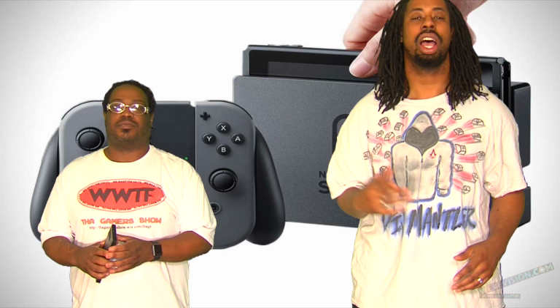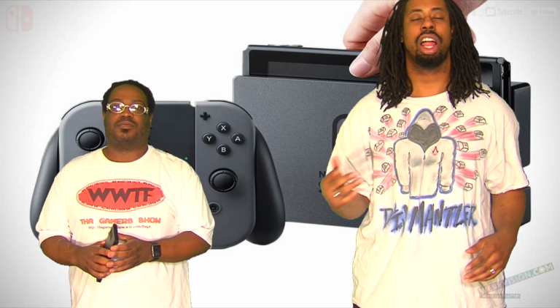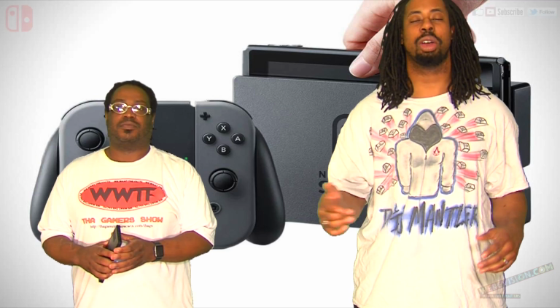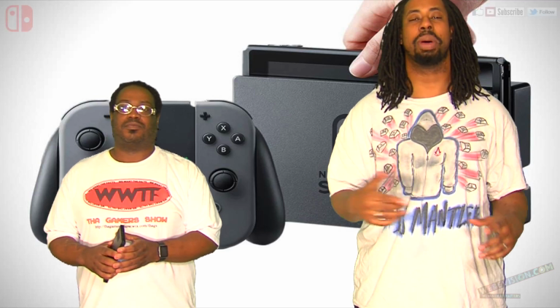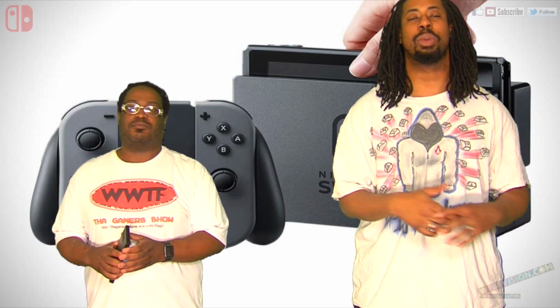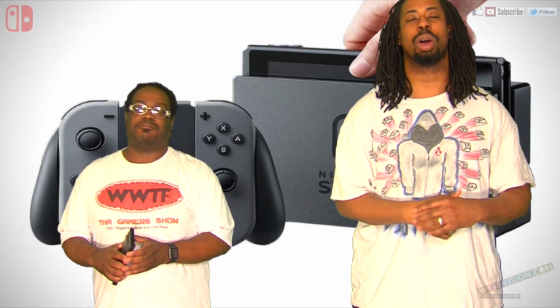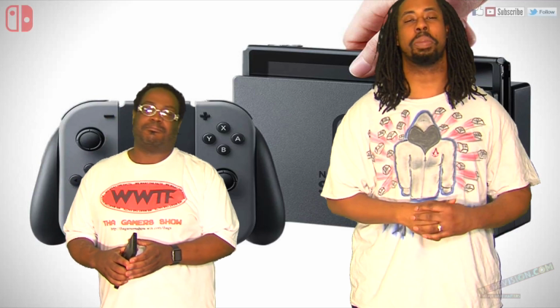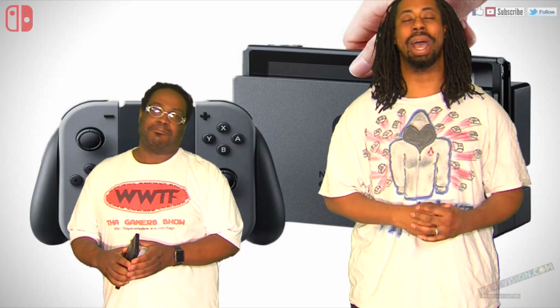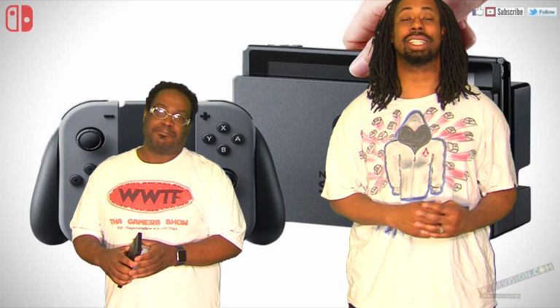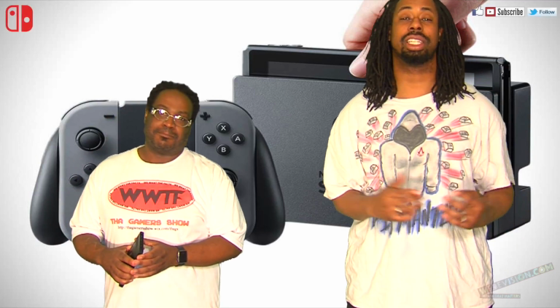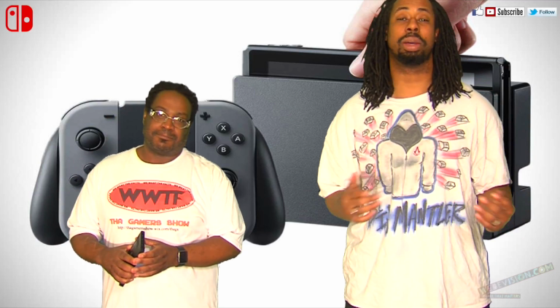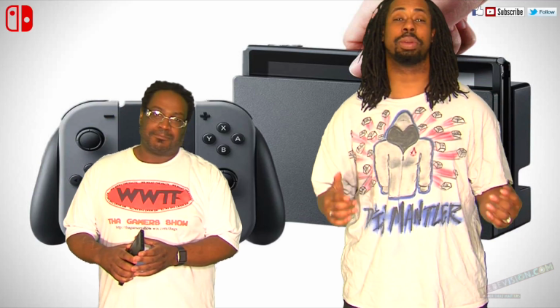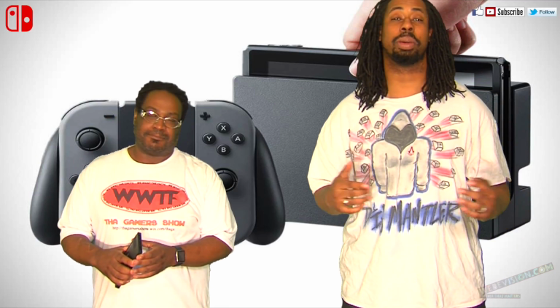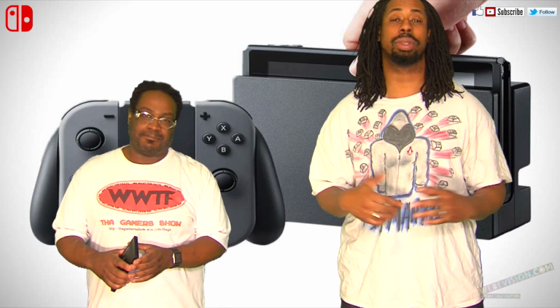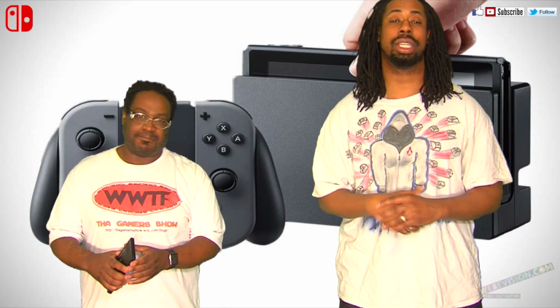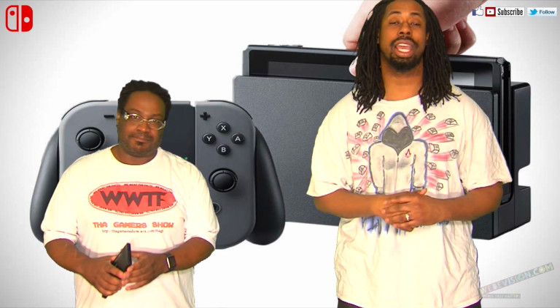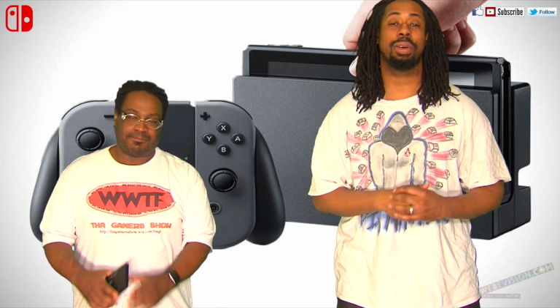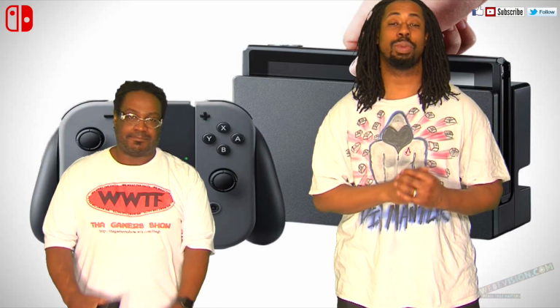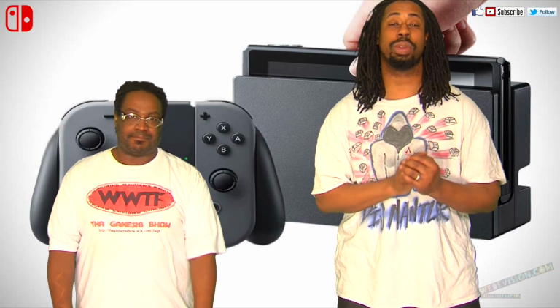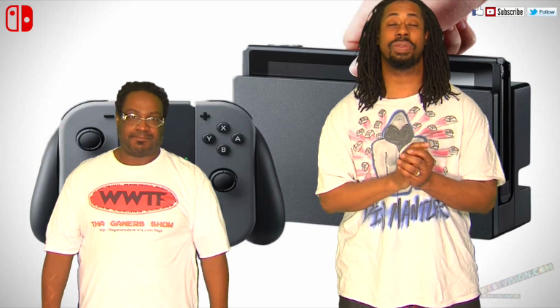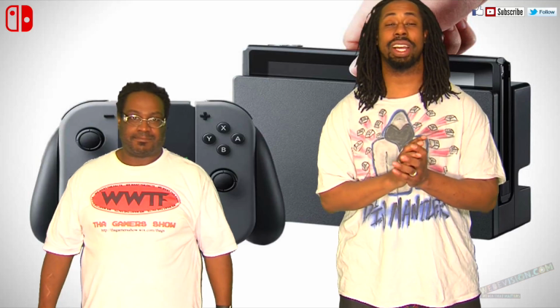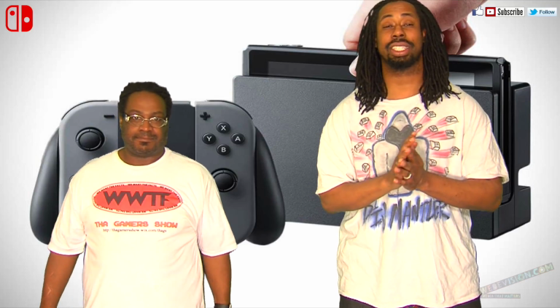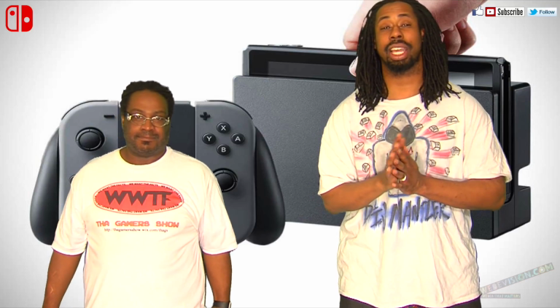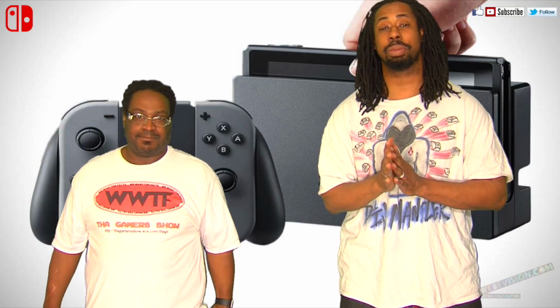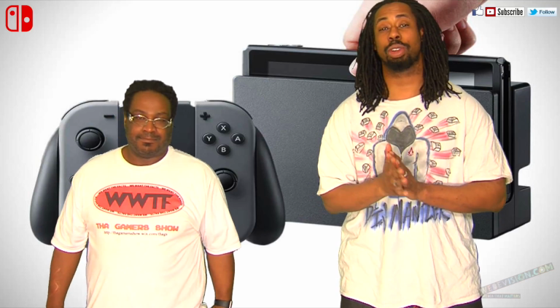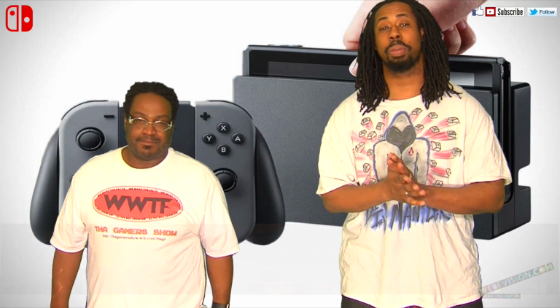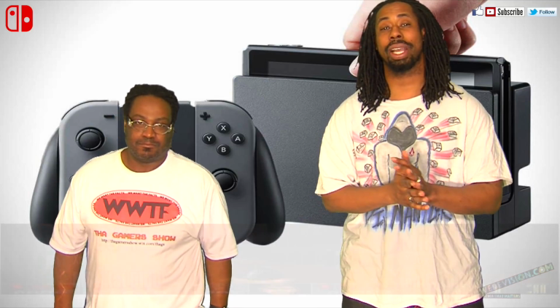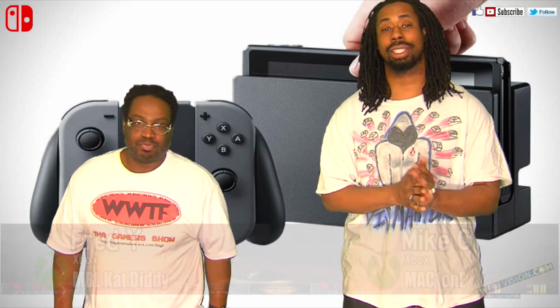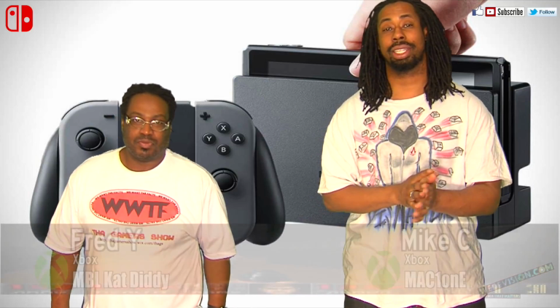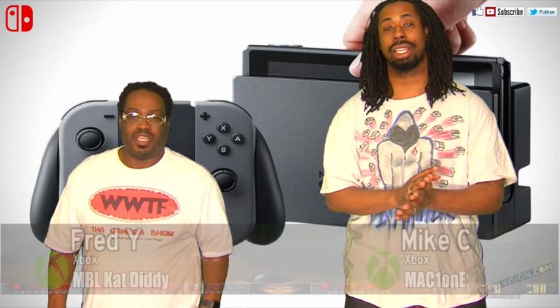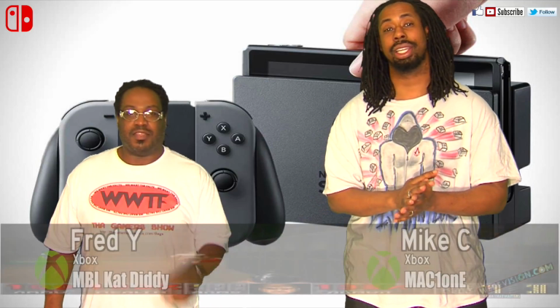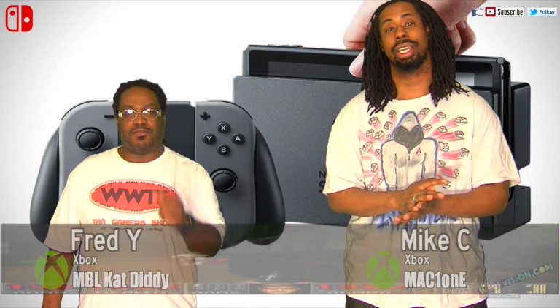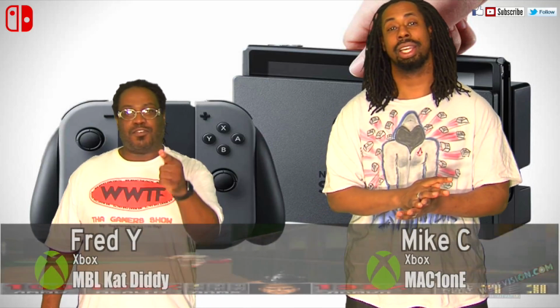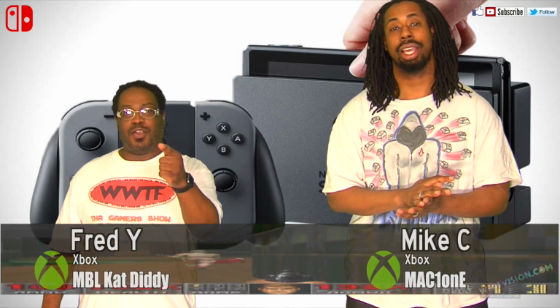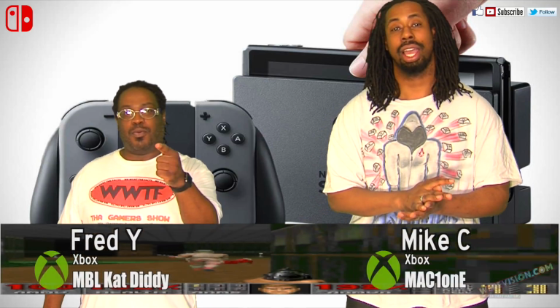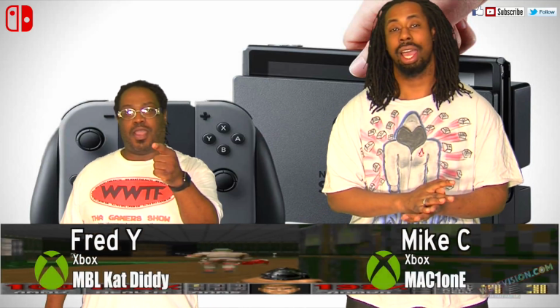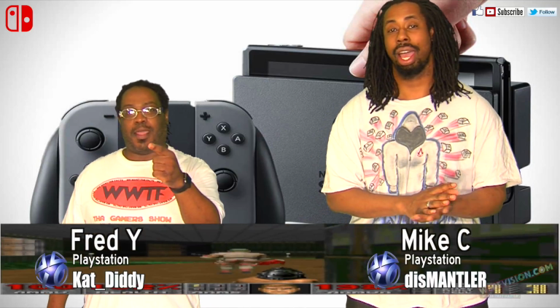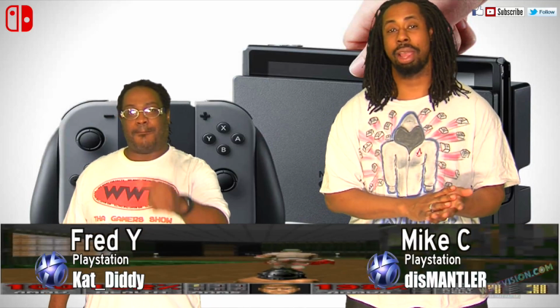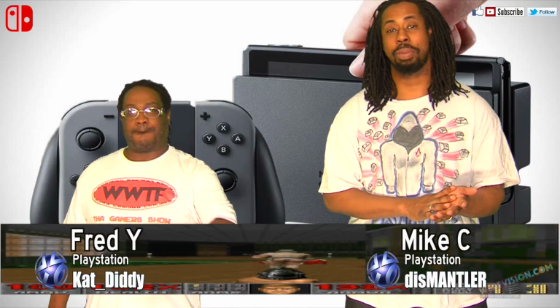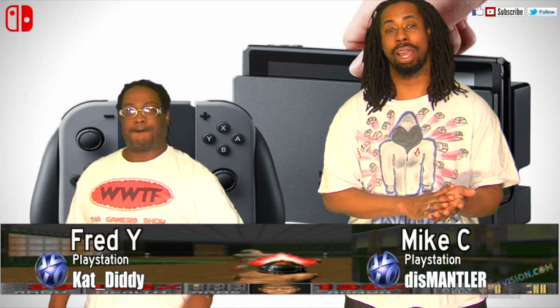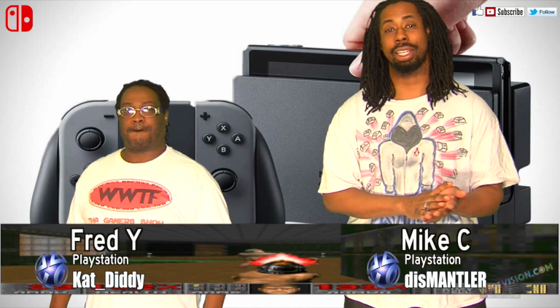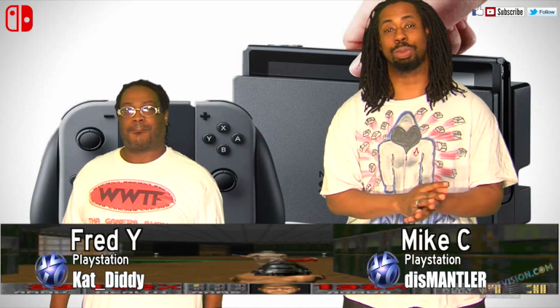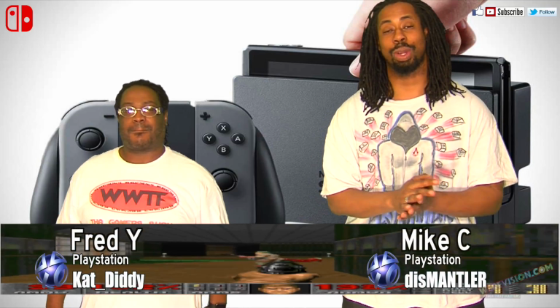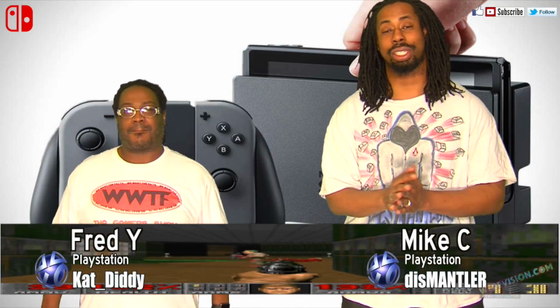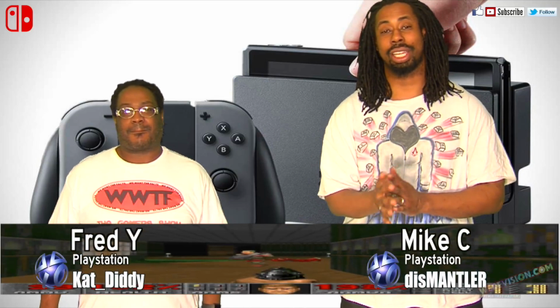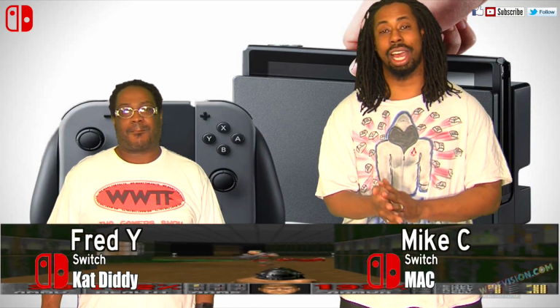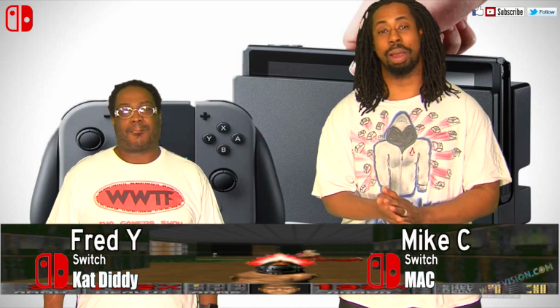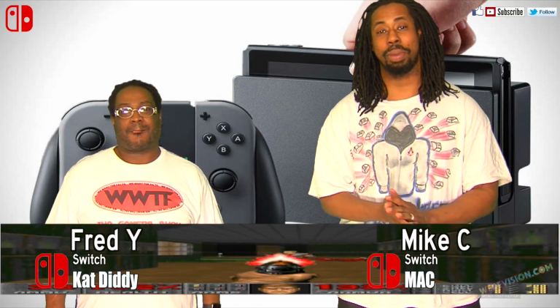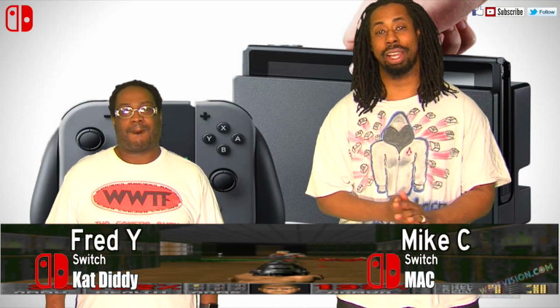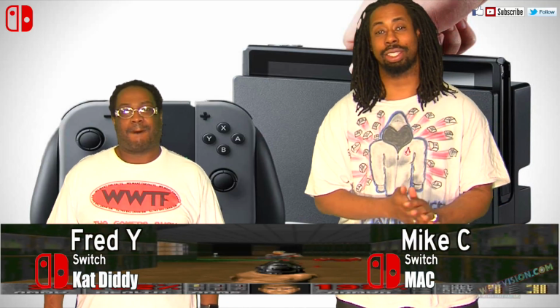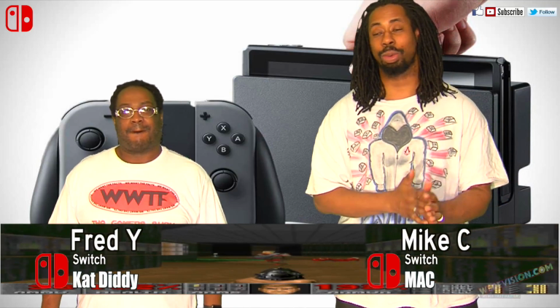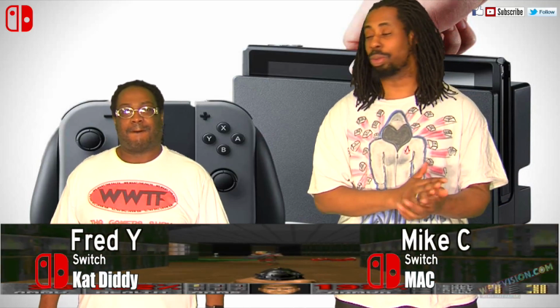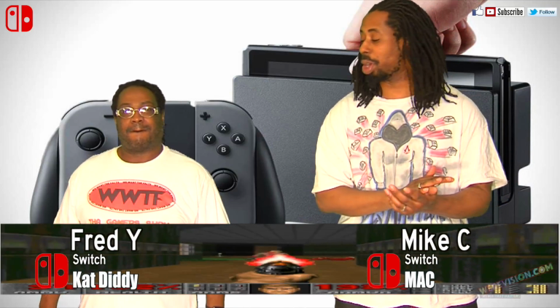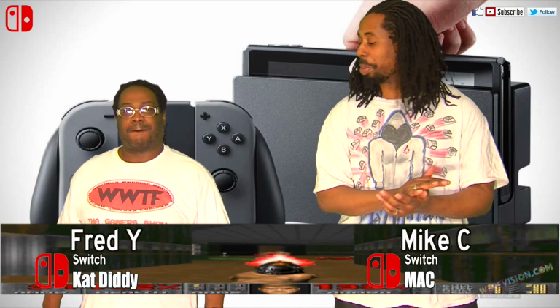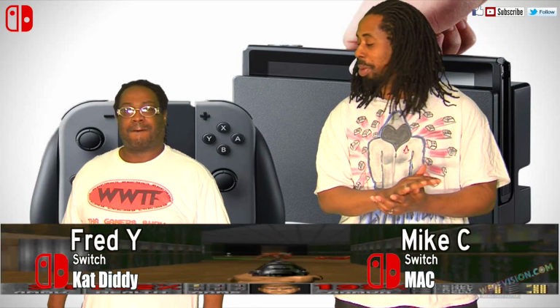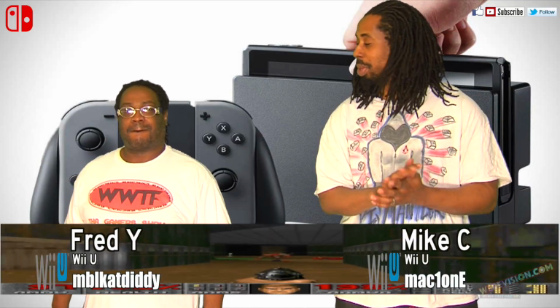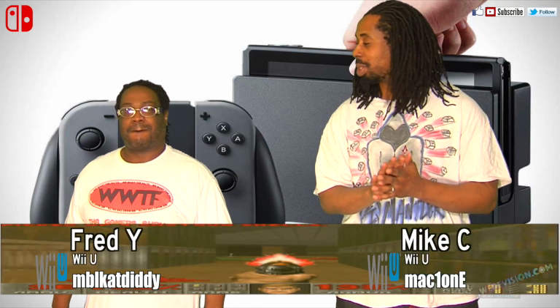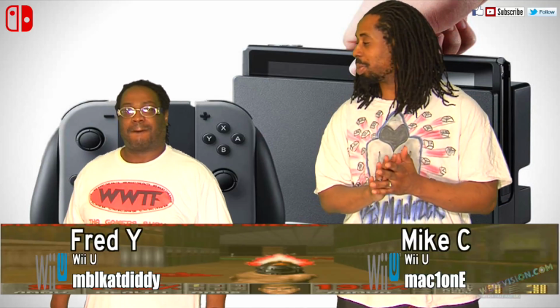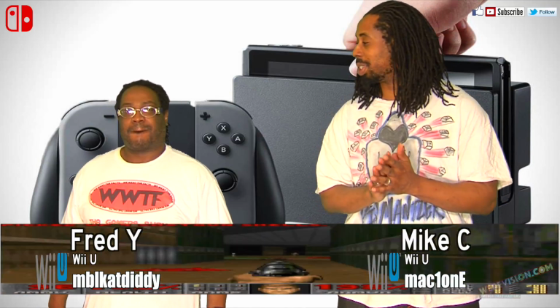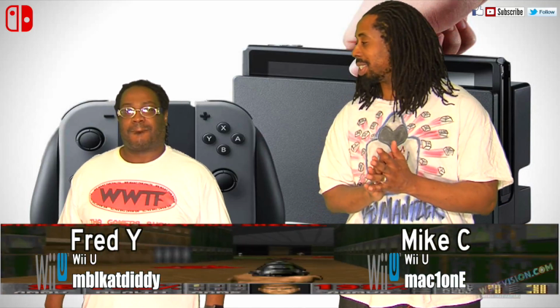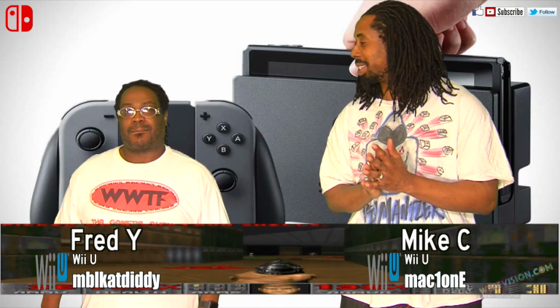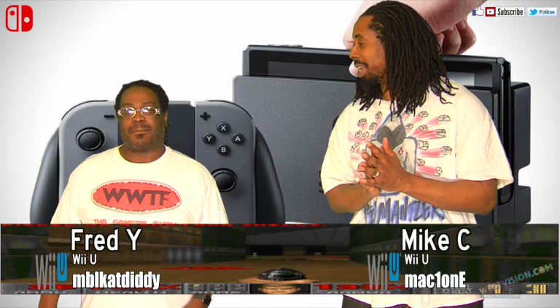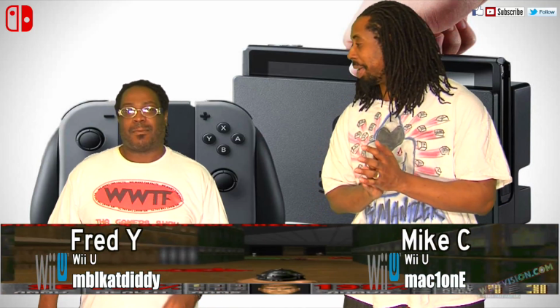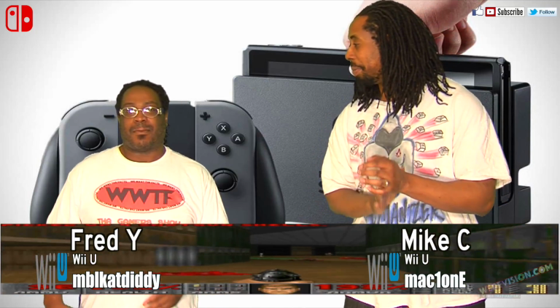Hello, everybody. Welcome back to WWTF, welcome back to the Fancy Gamers Show. I'm Mike C. I'm Fred Watt. It's Switch time, man. So what are we talking about with the Switch this time?